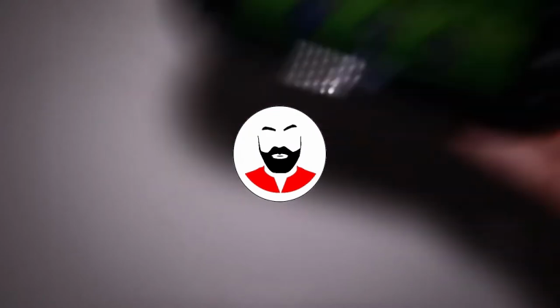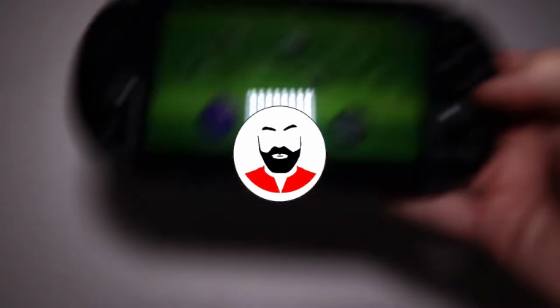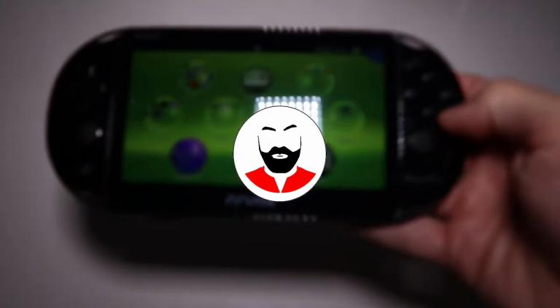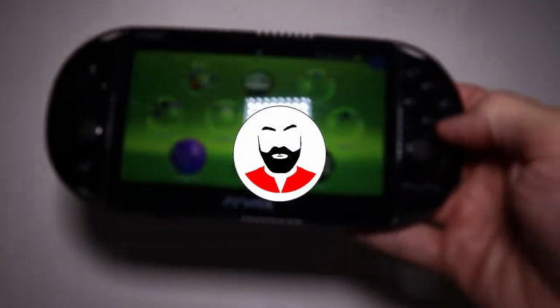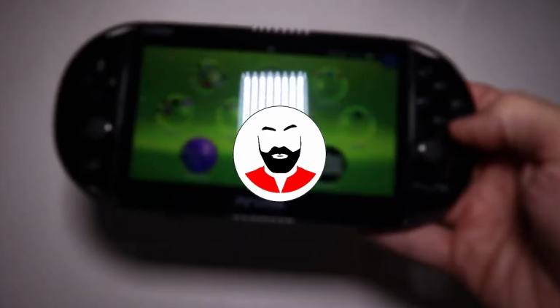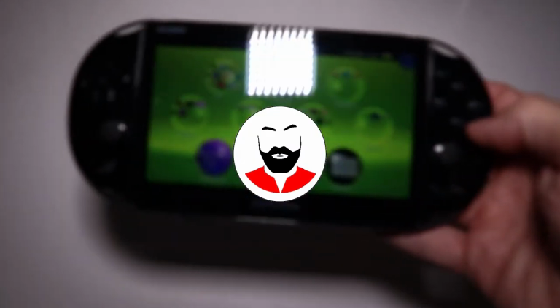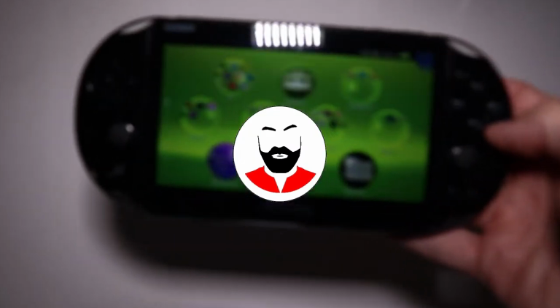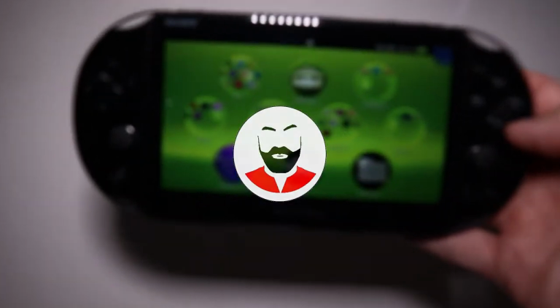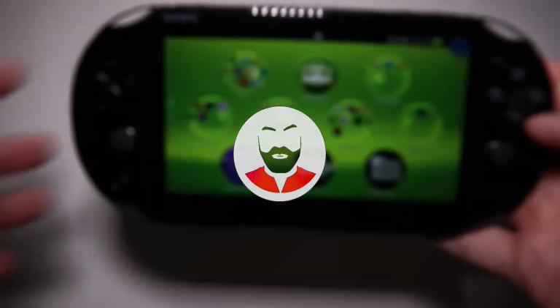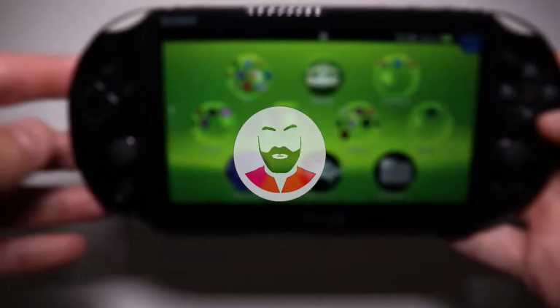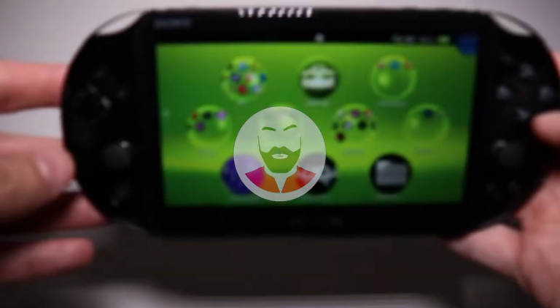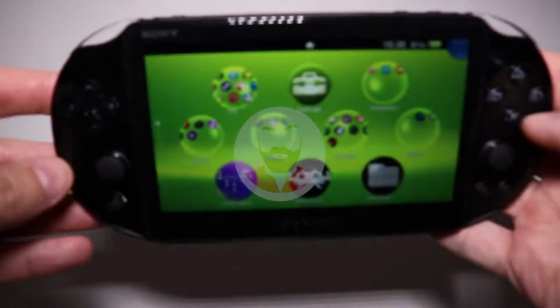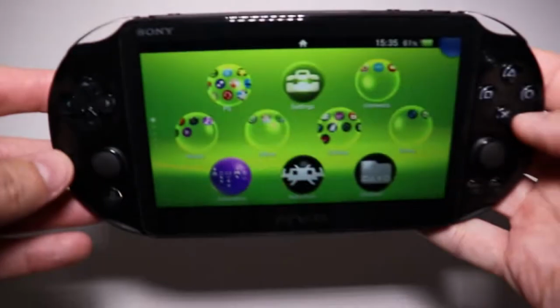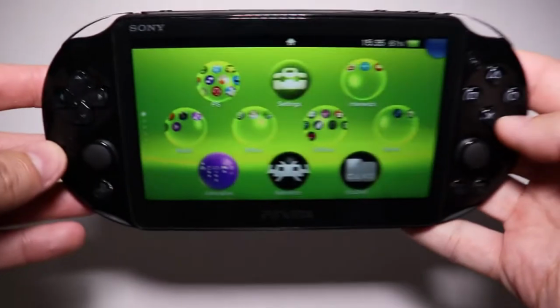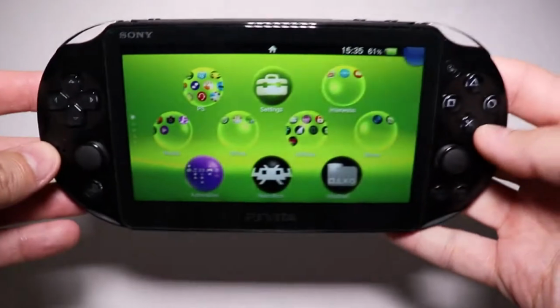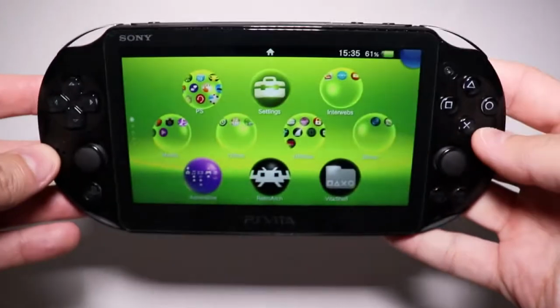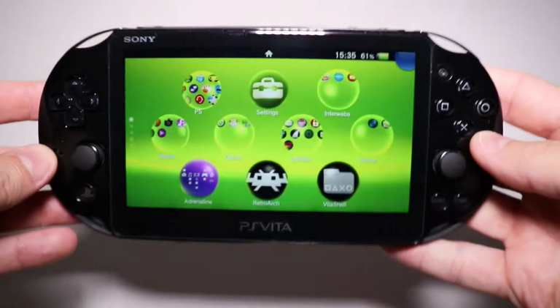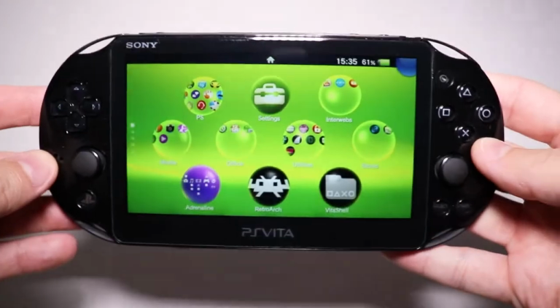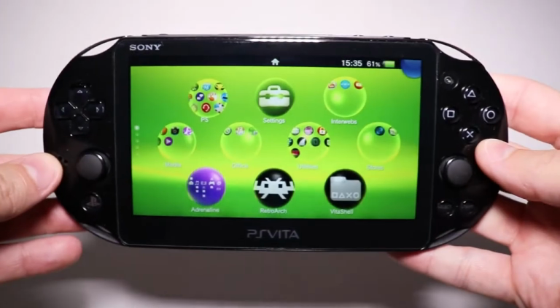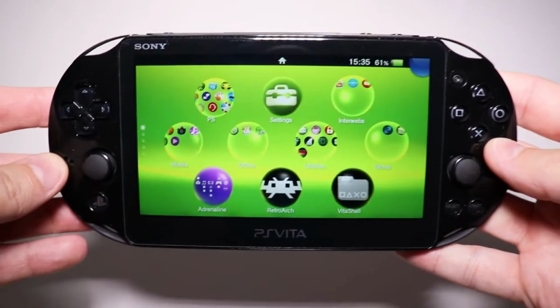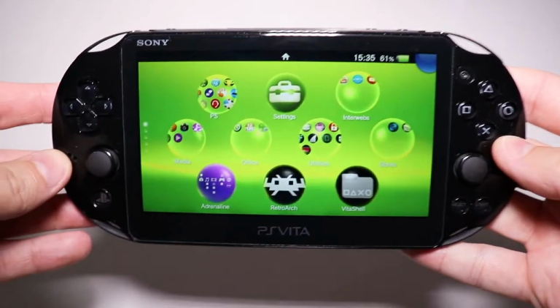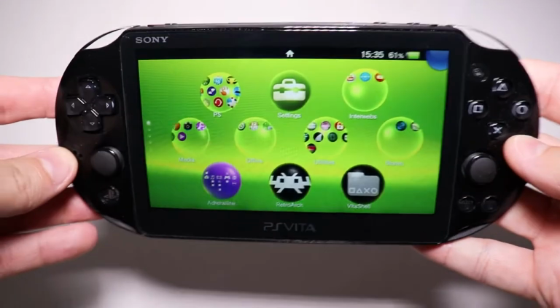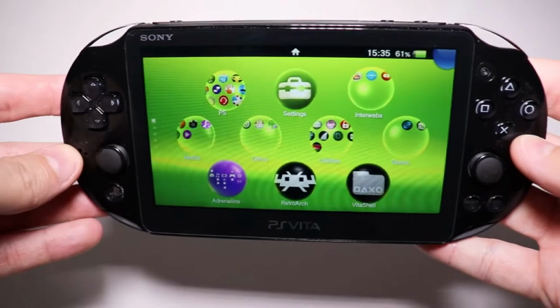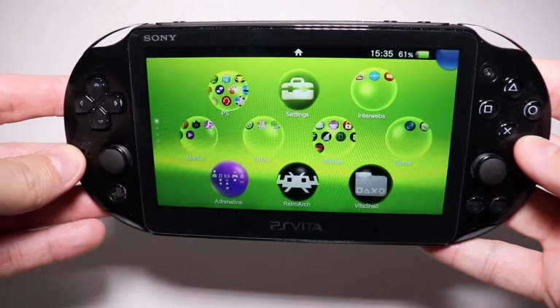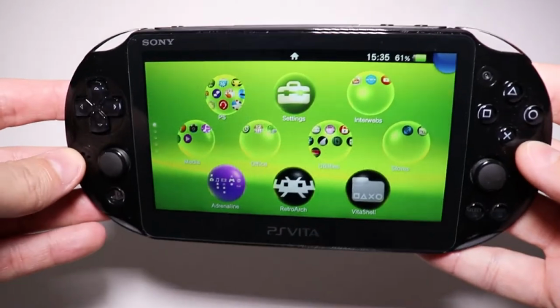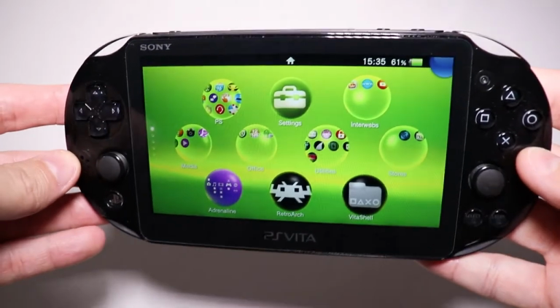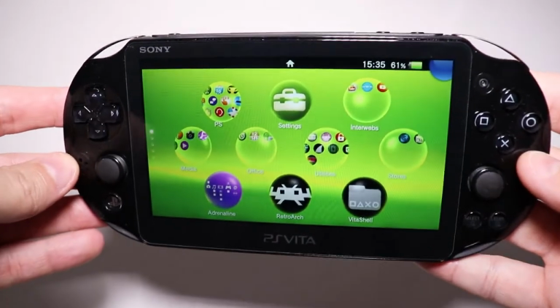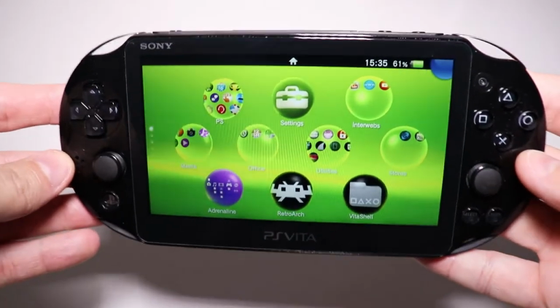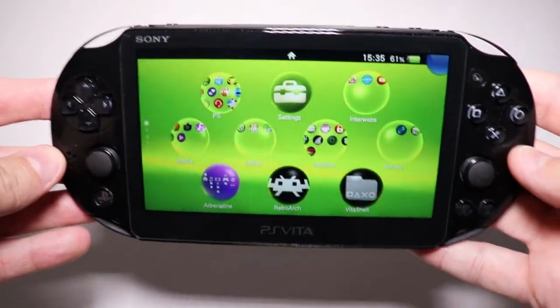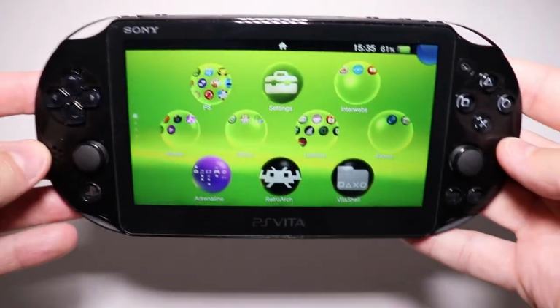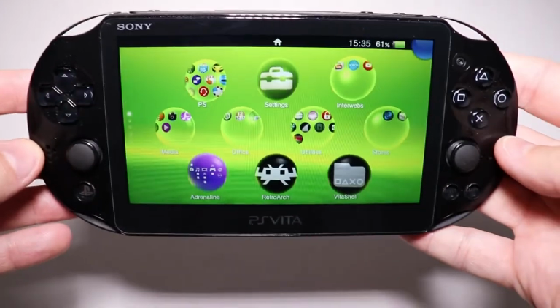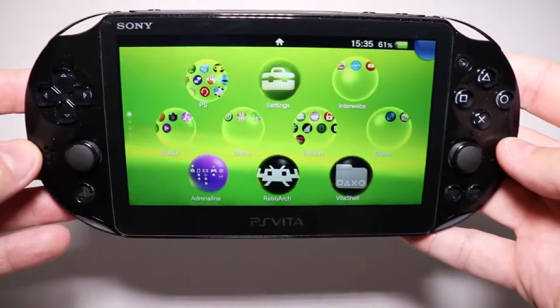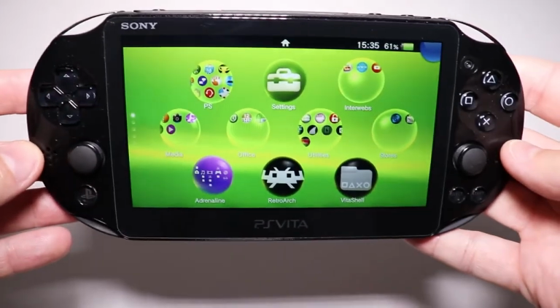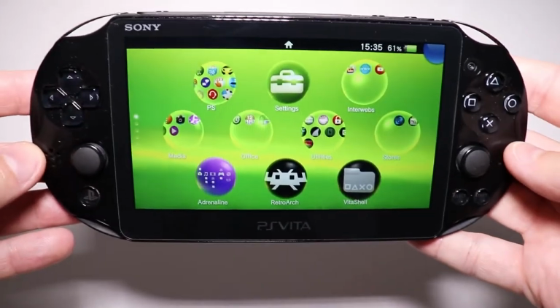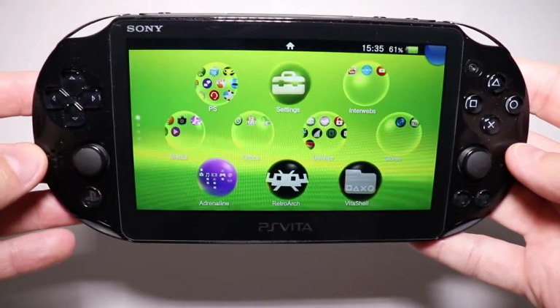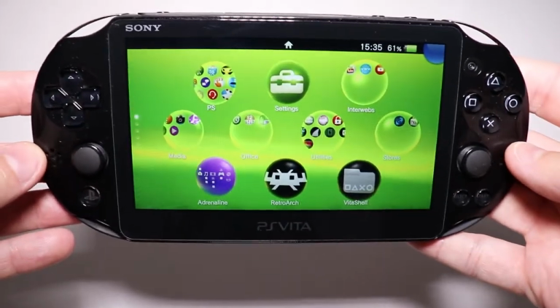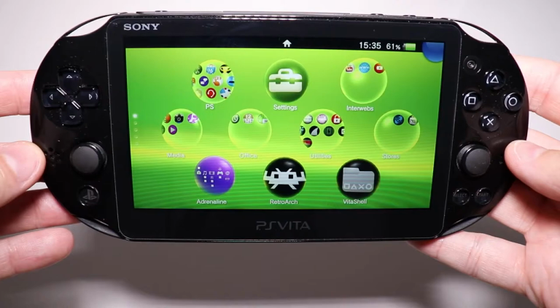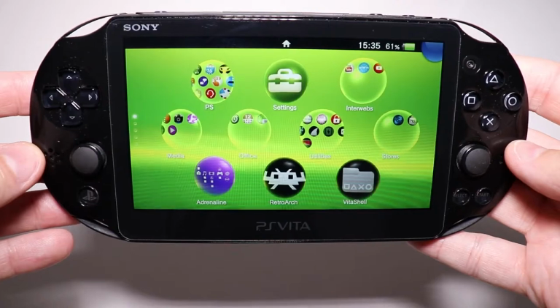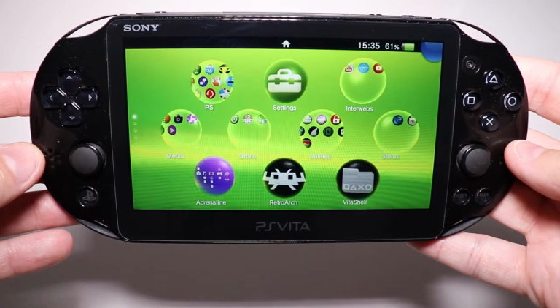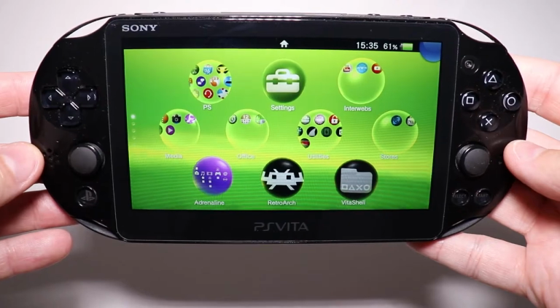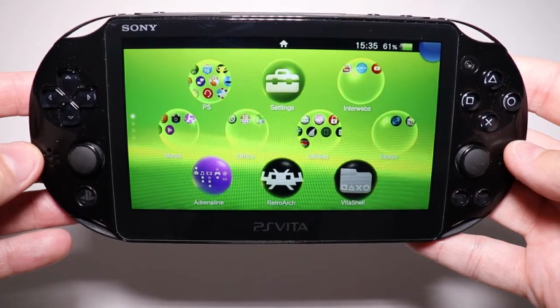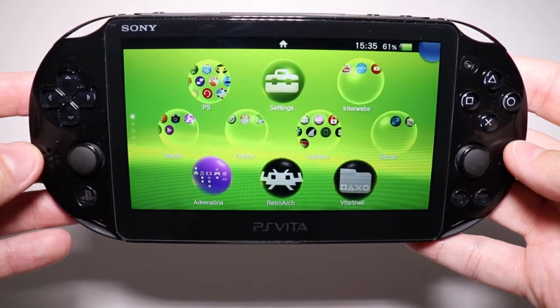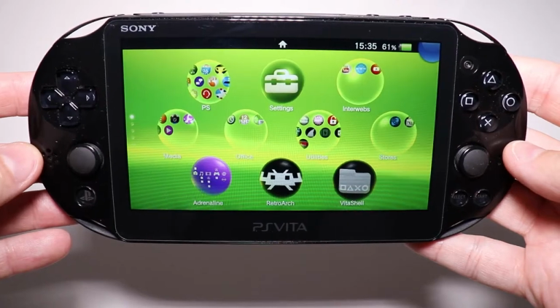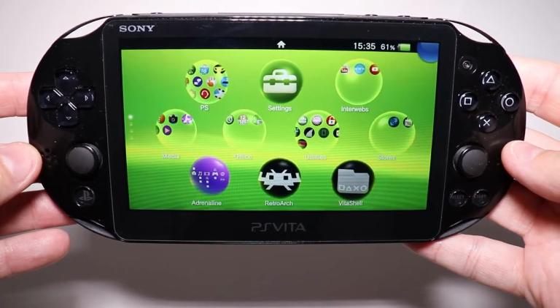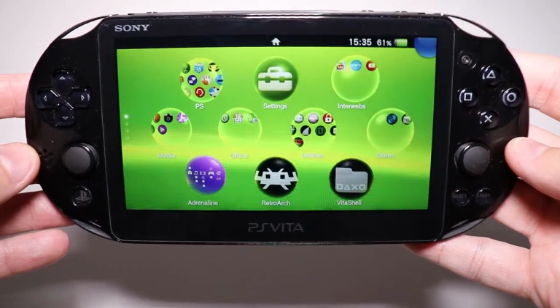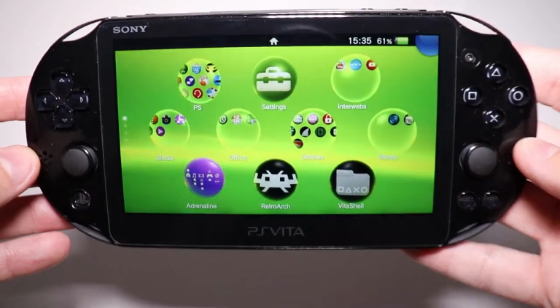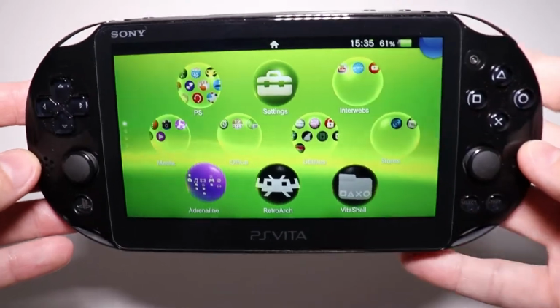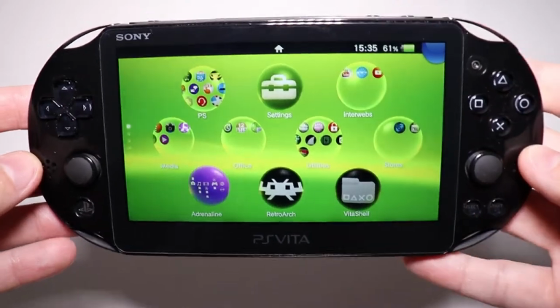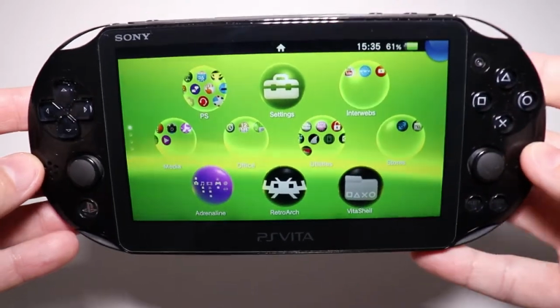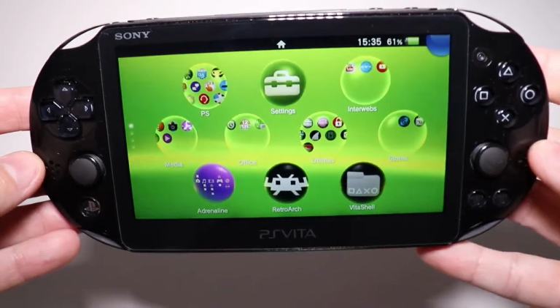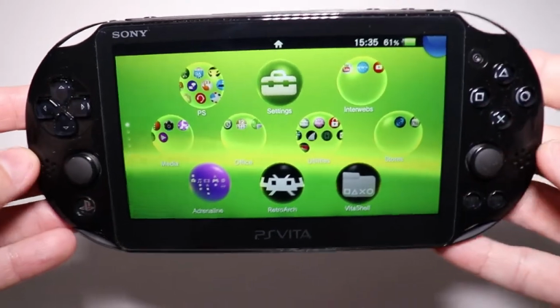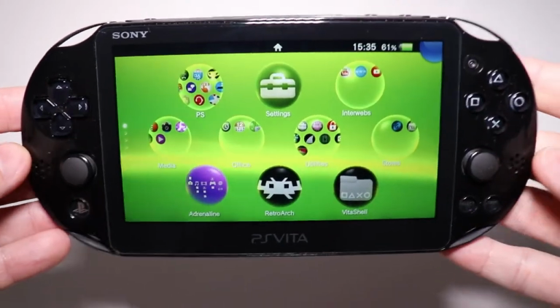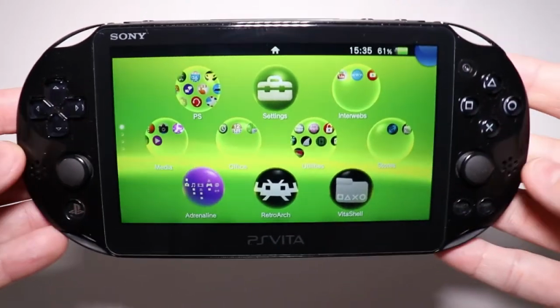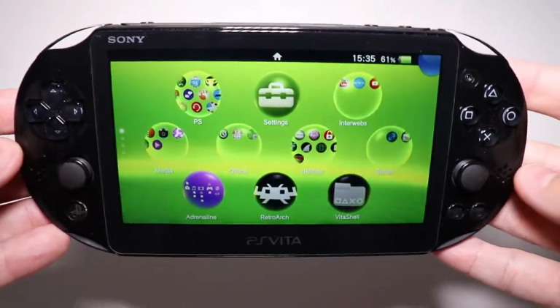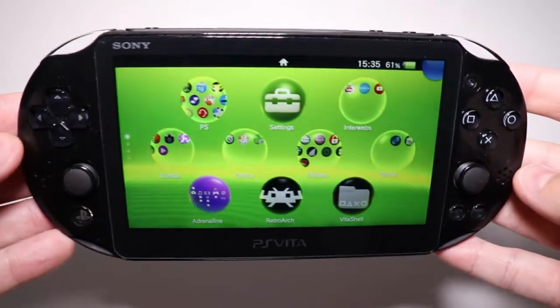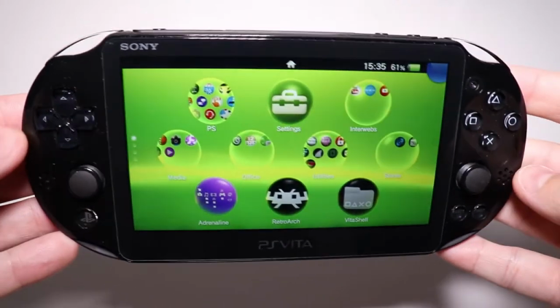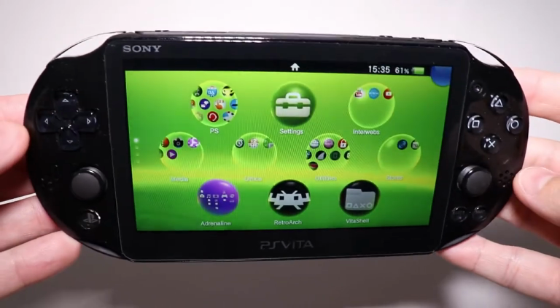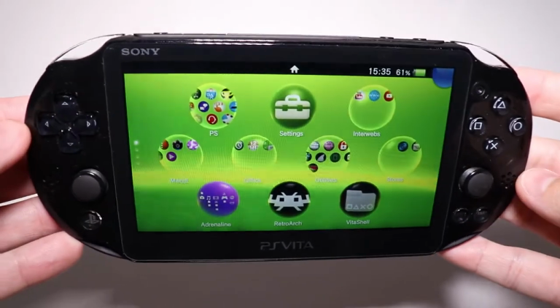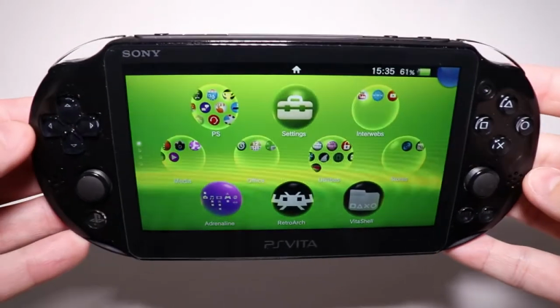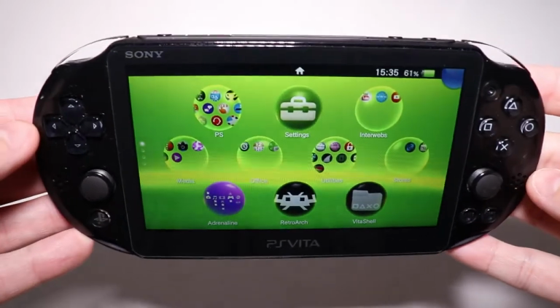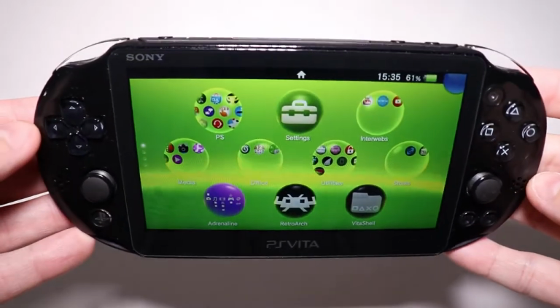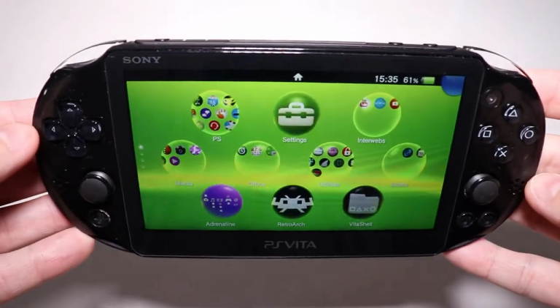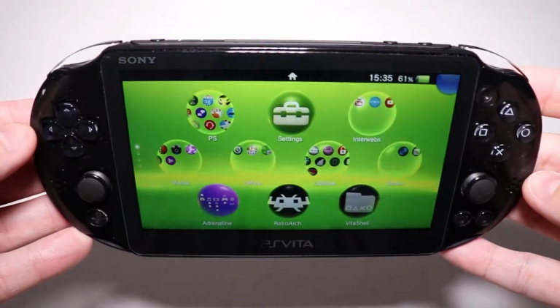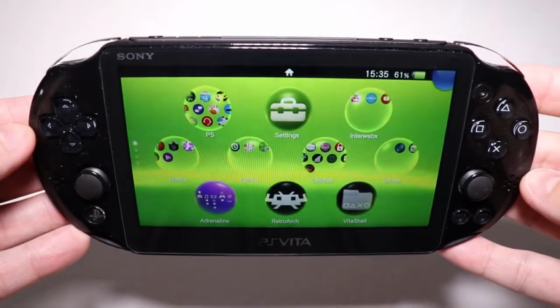Hello, this is my PlayStation Vita. My PS Vita is better than yours, for a few reasons.